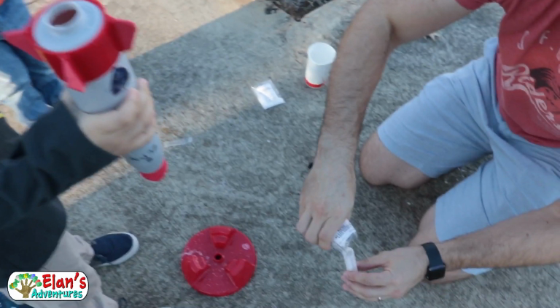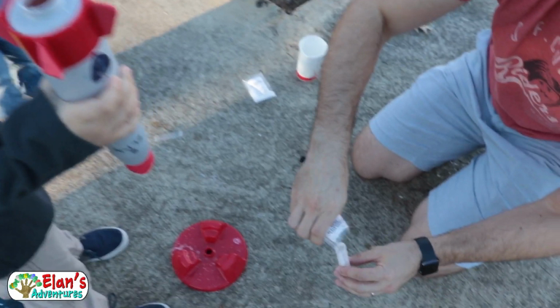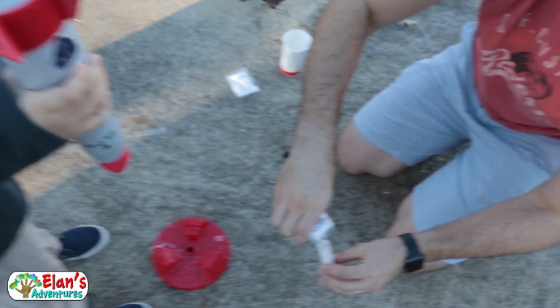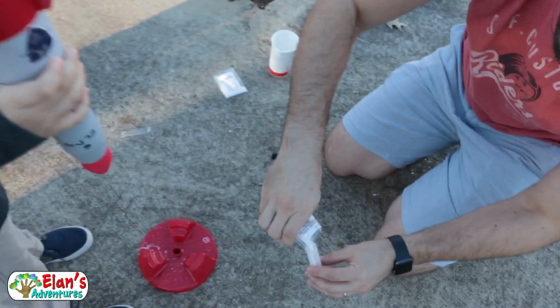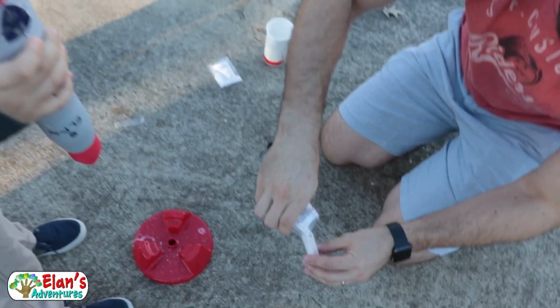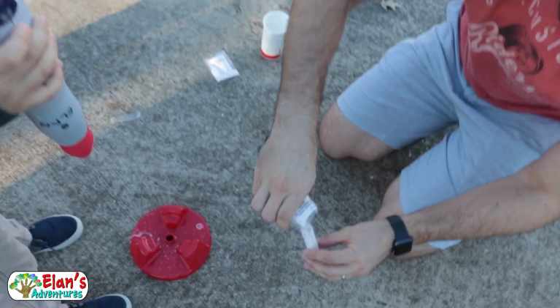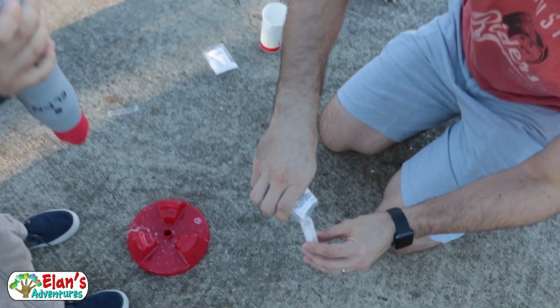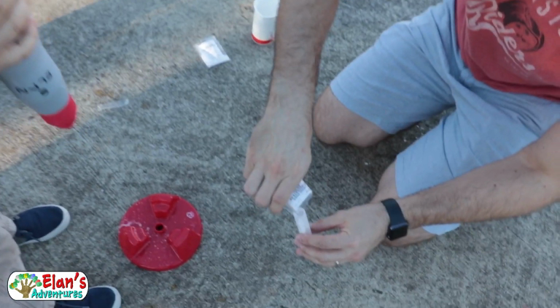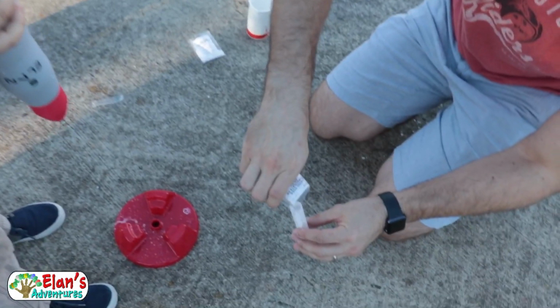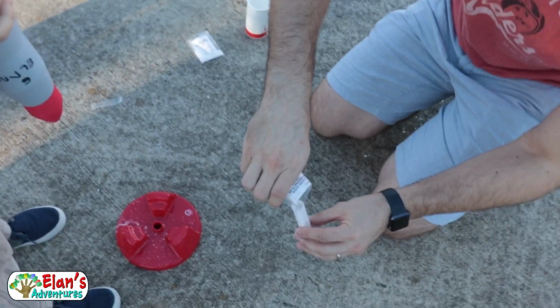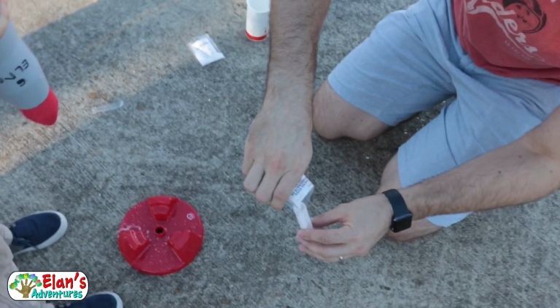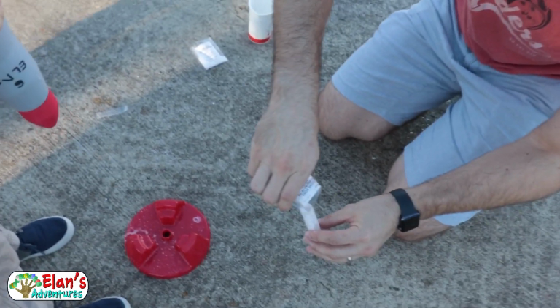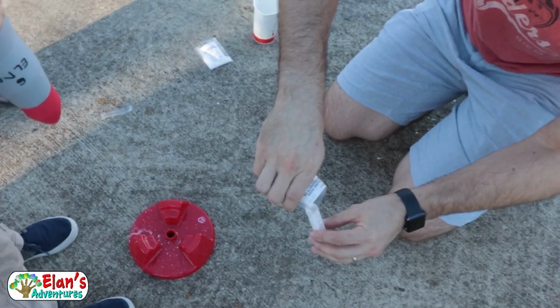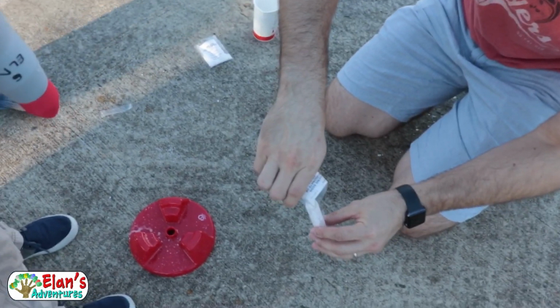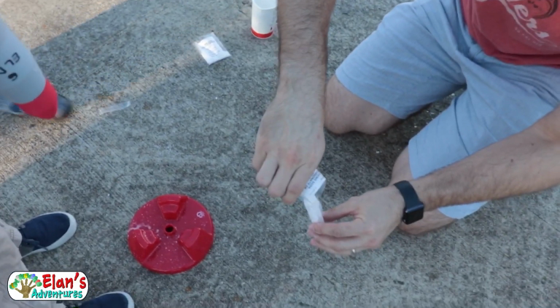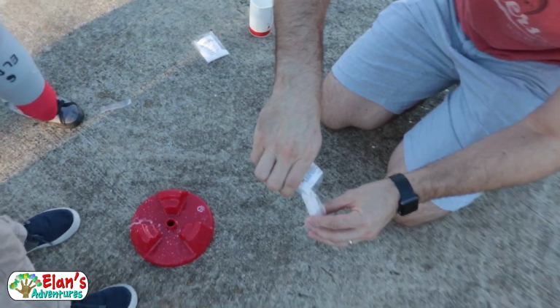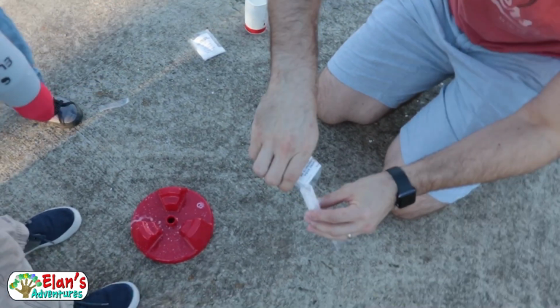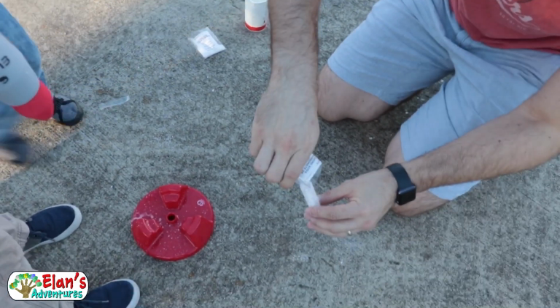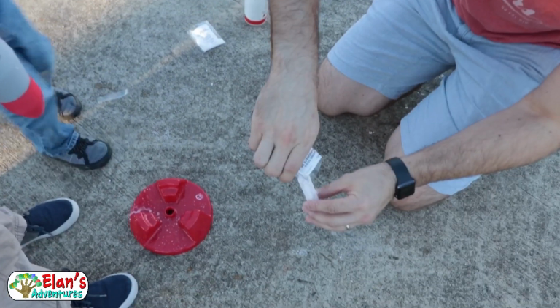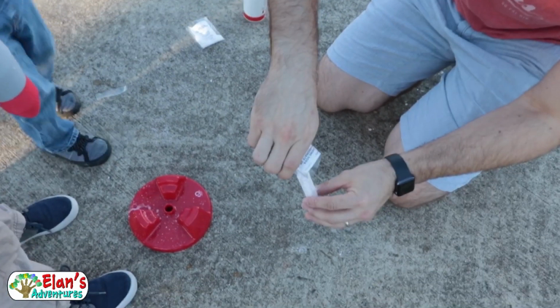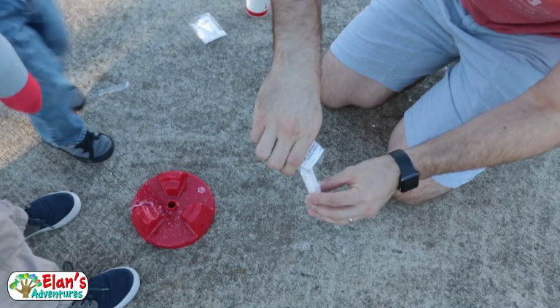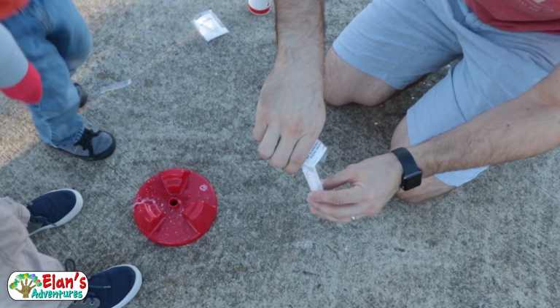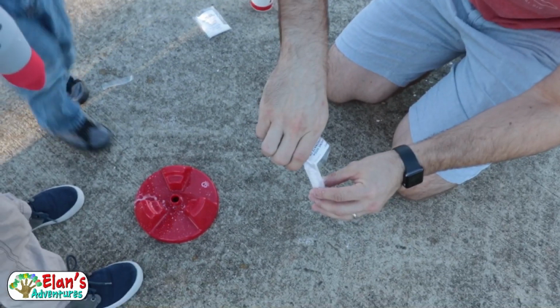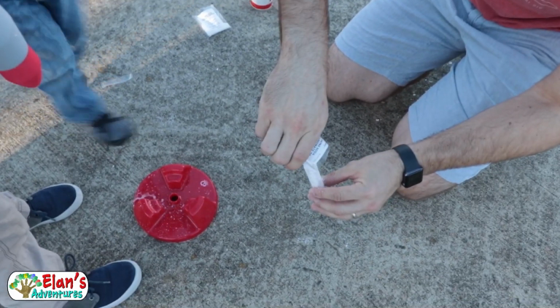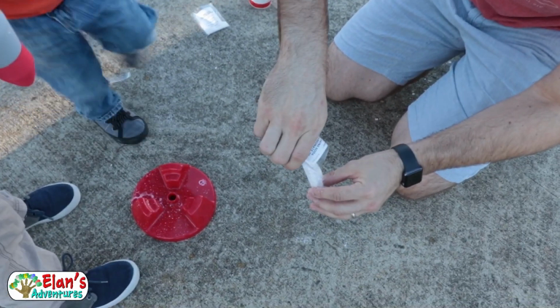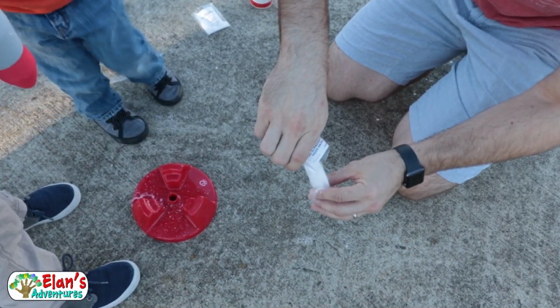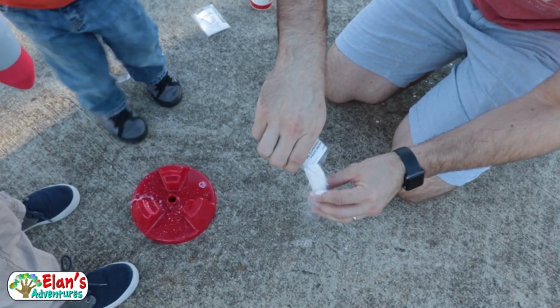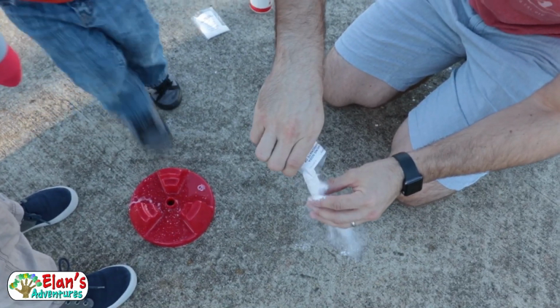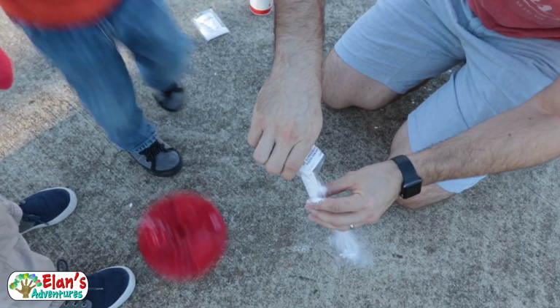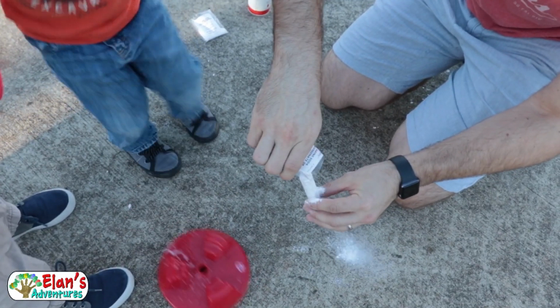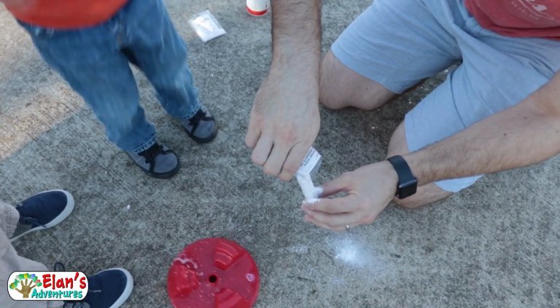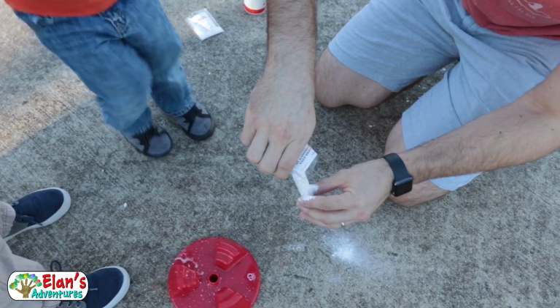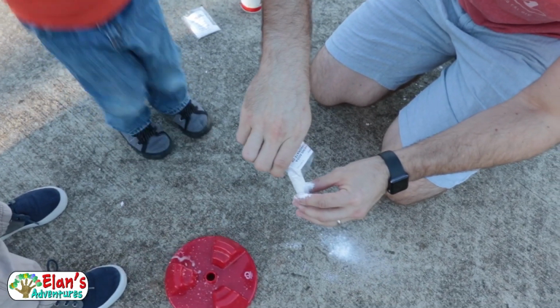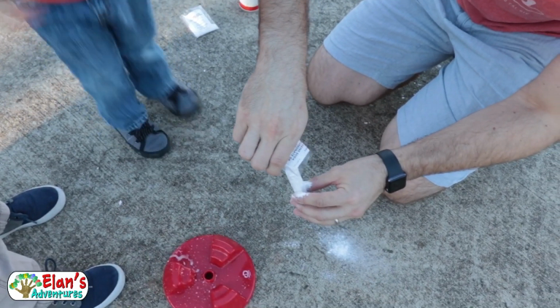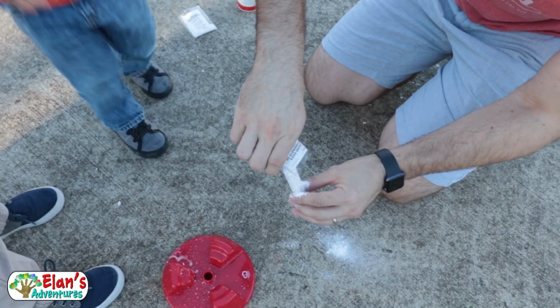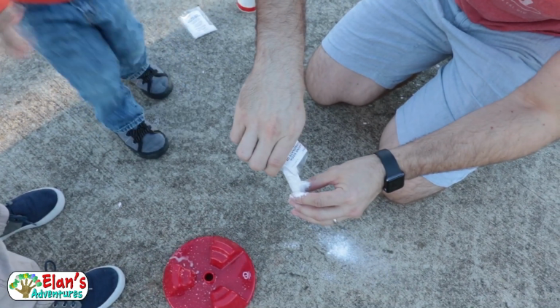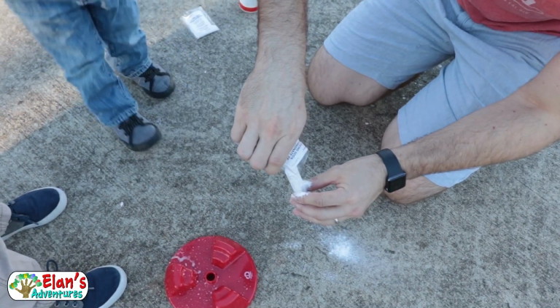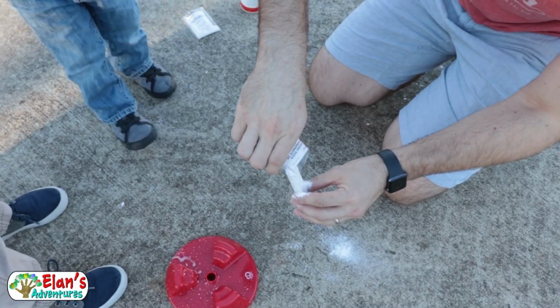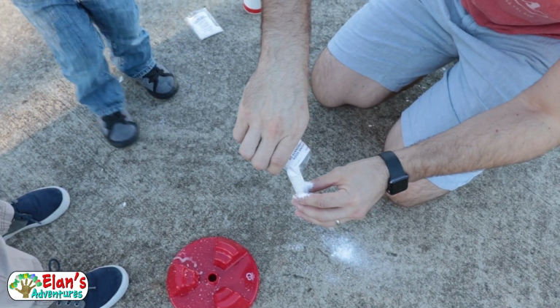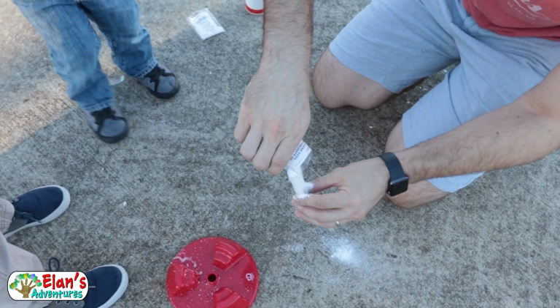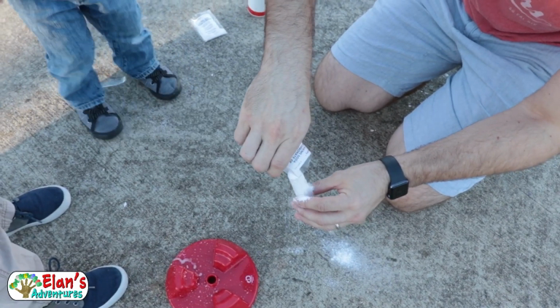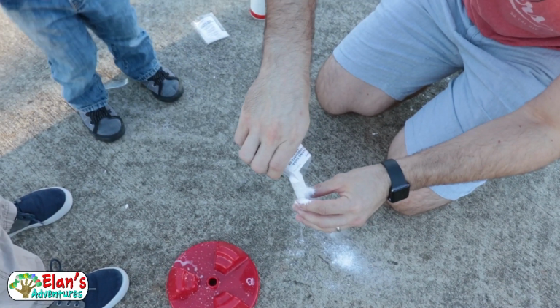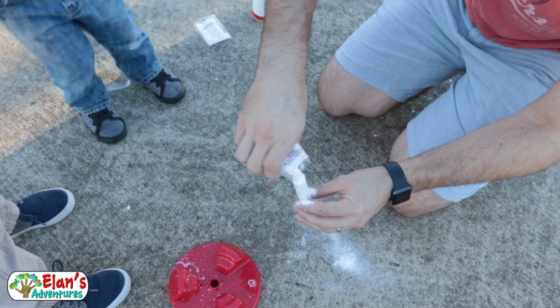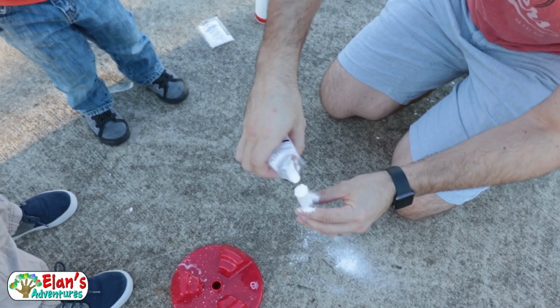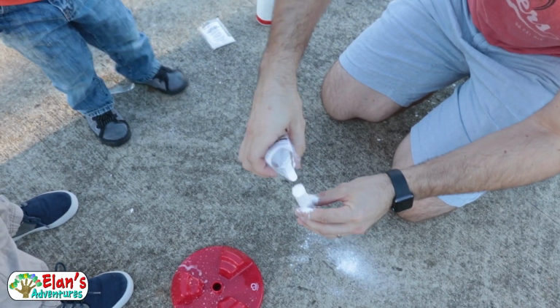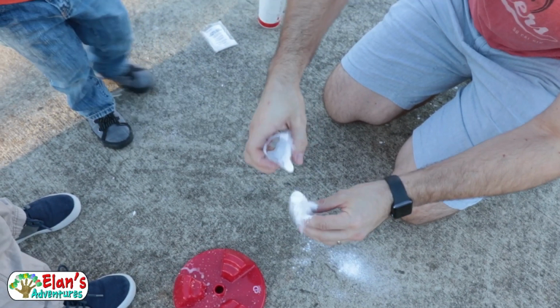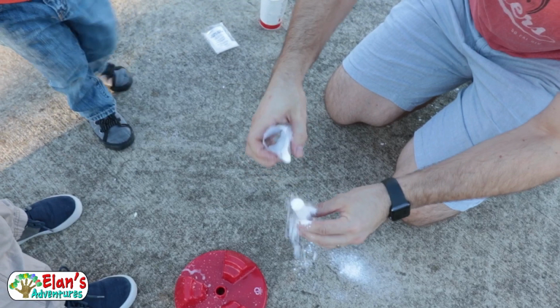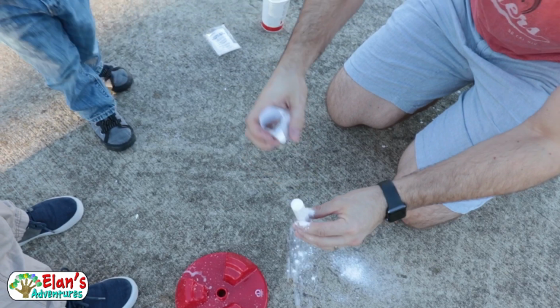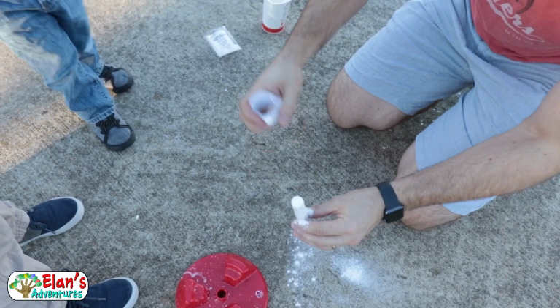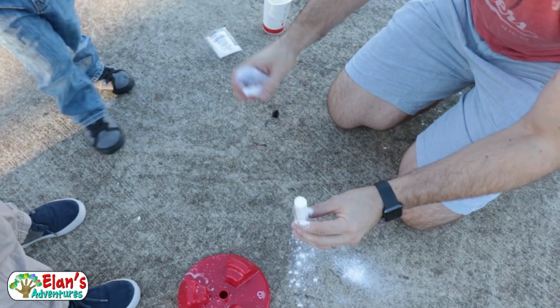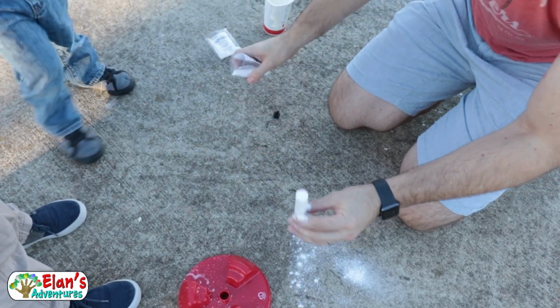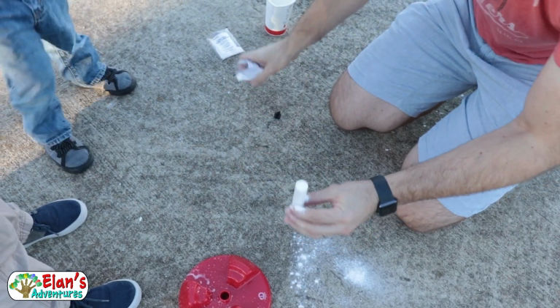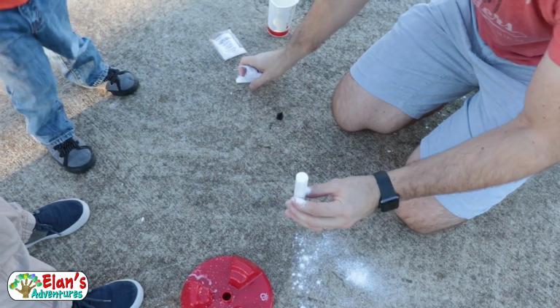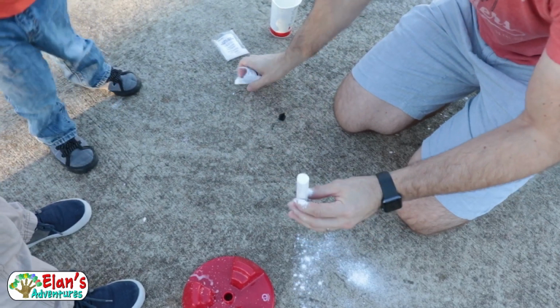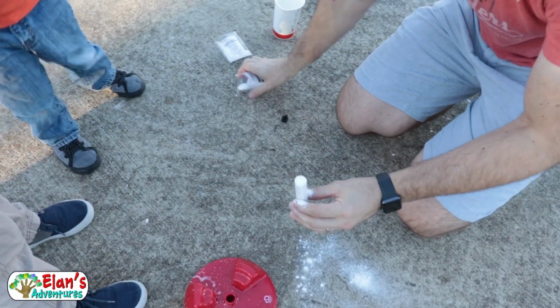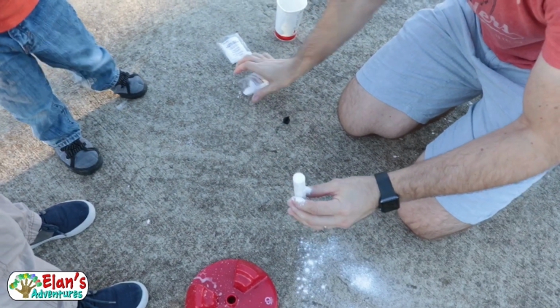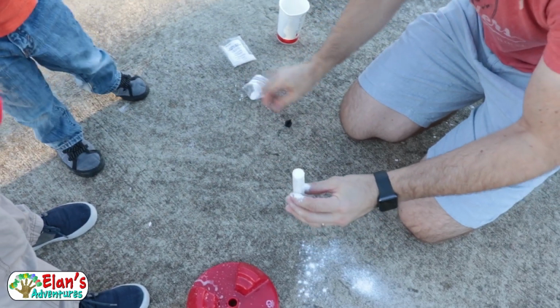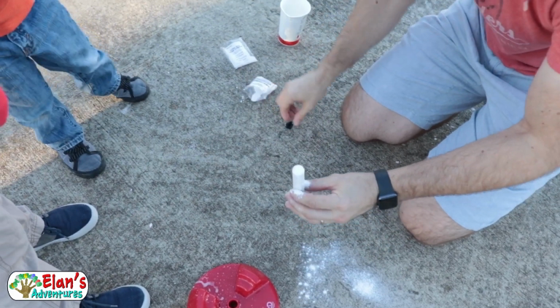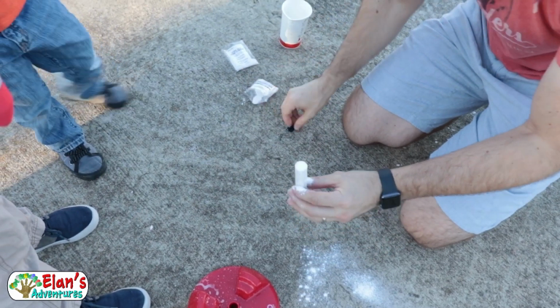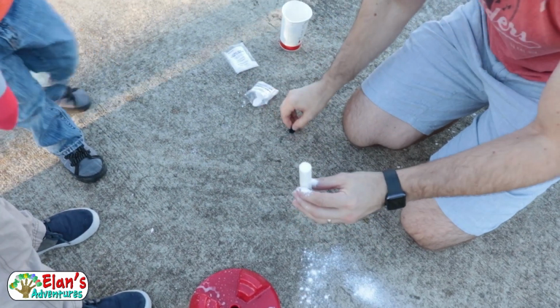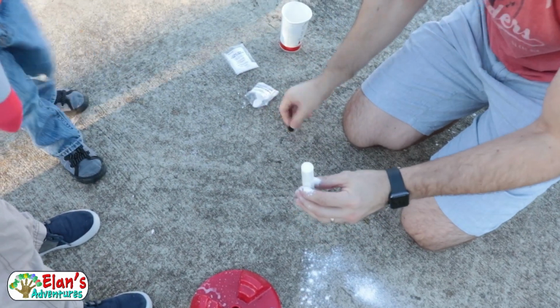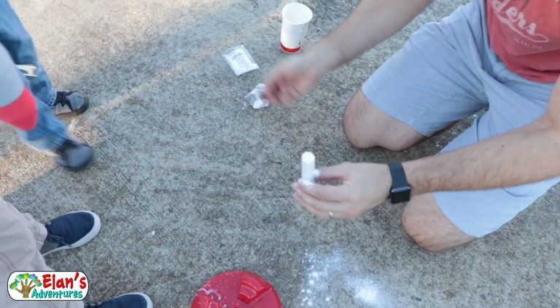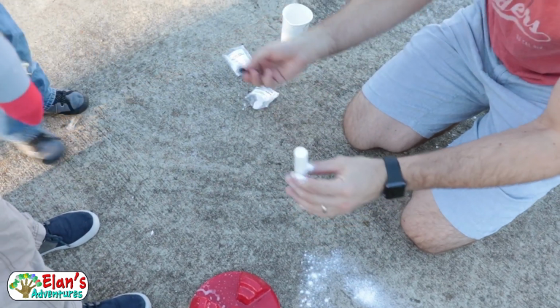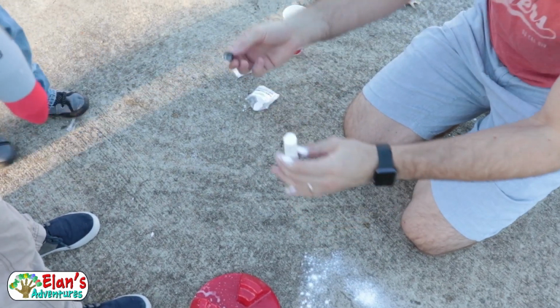Now we're going to be pouring, filling this thing up with baking soda. Shake it up, shake it up. Standard baking soda.